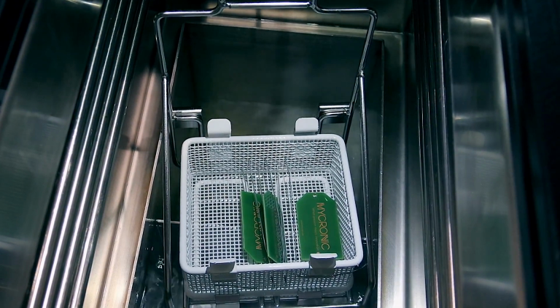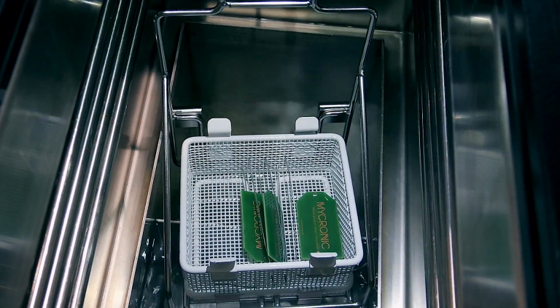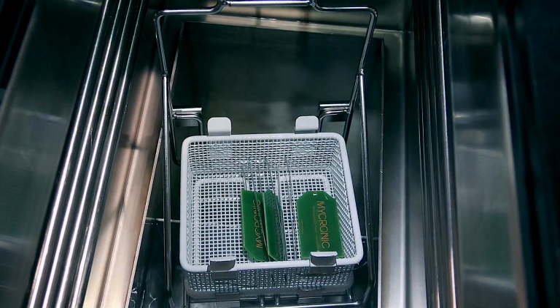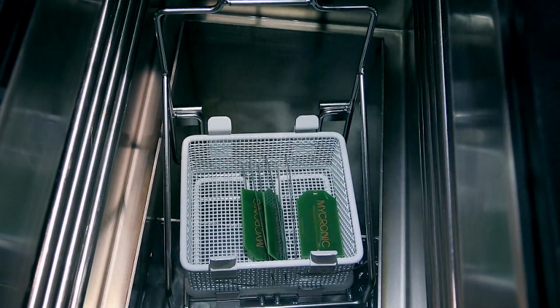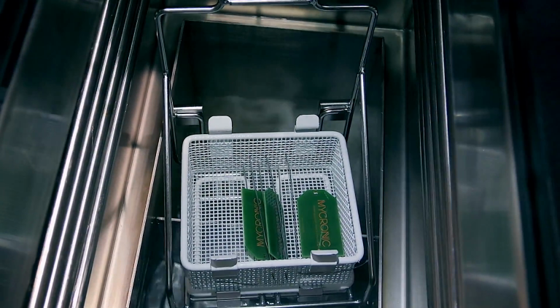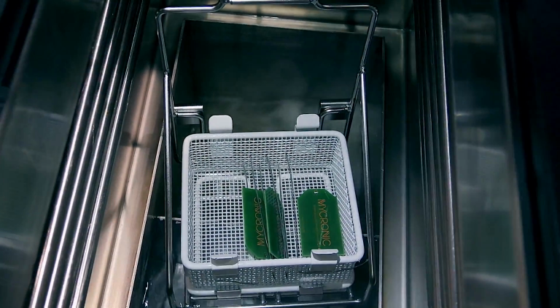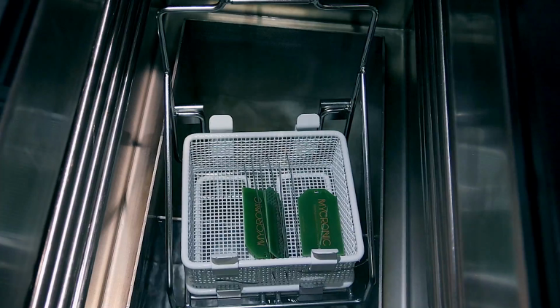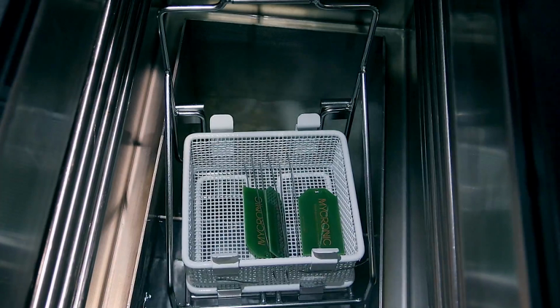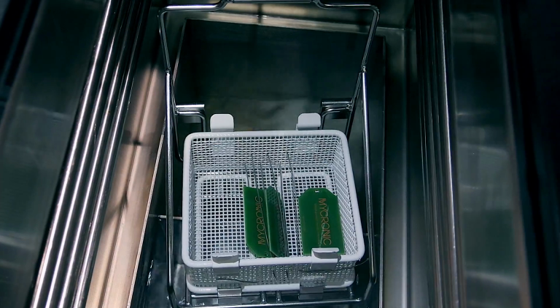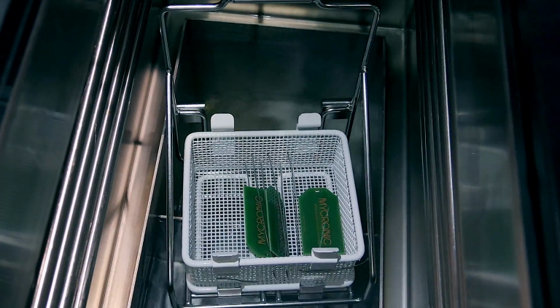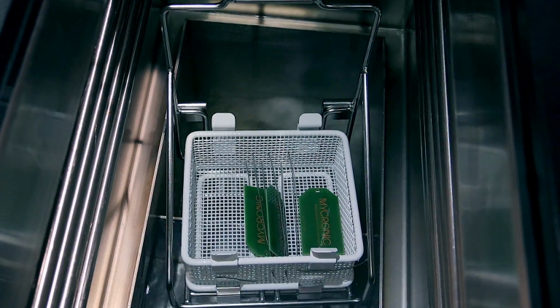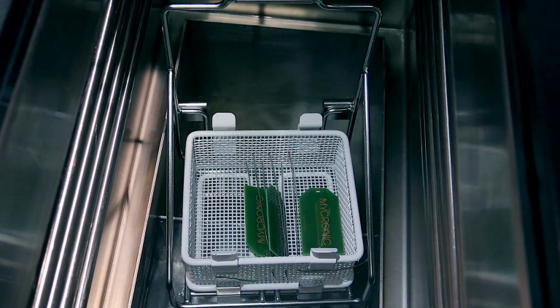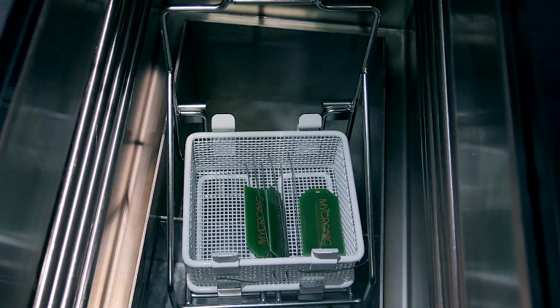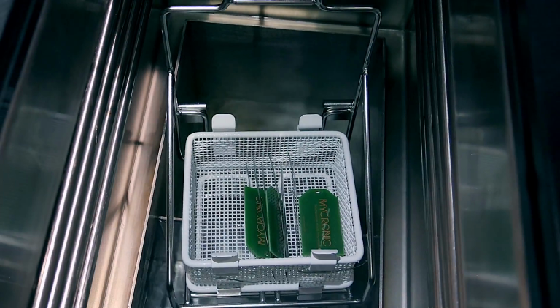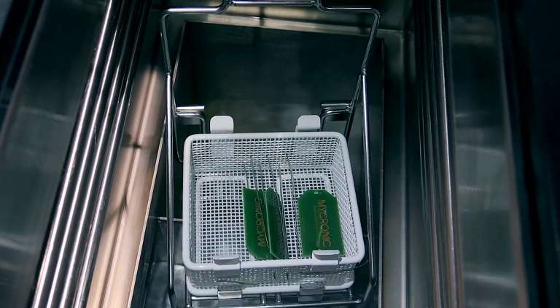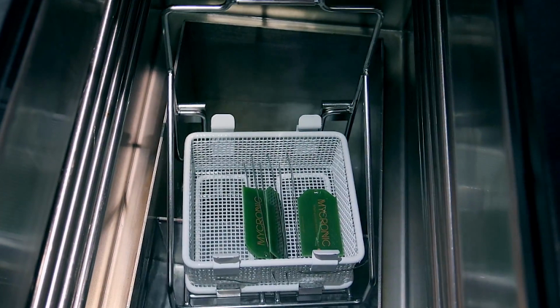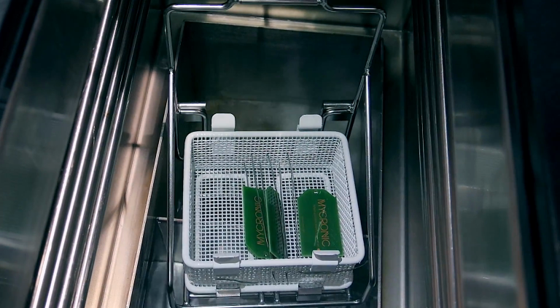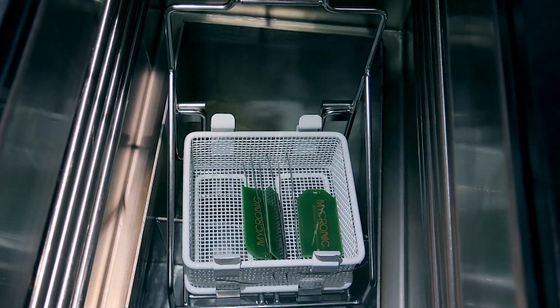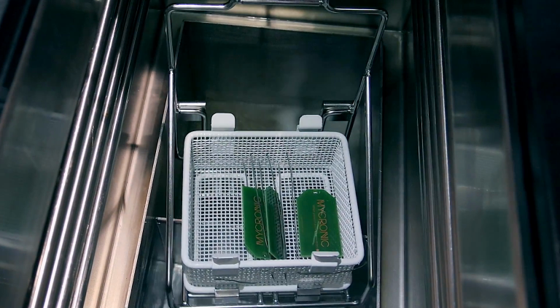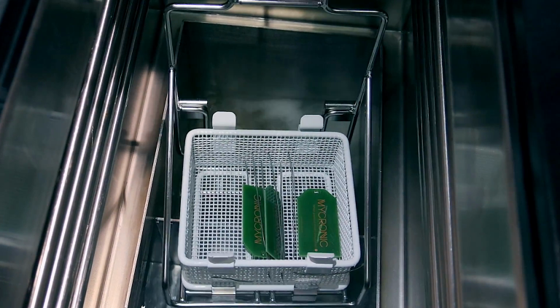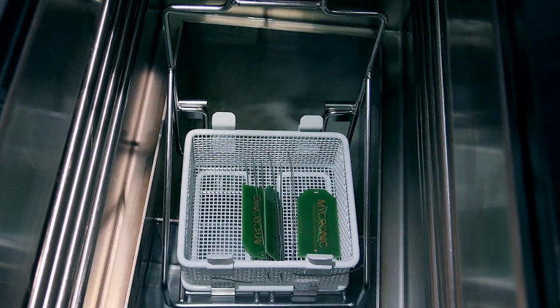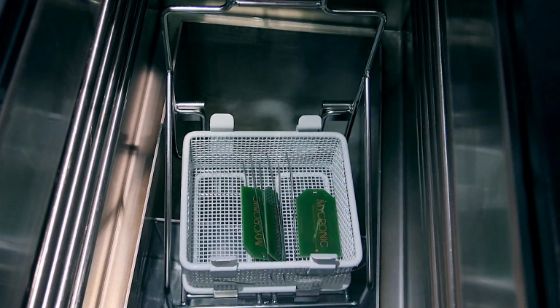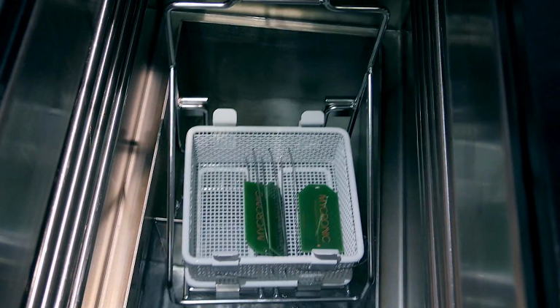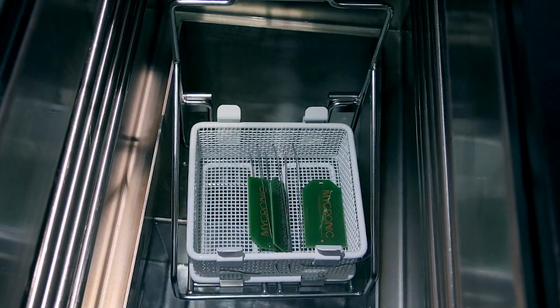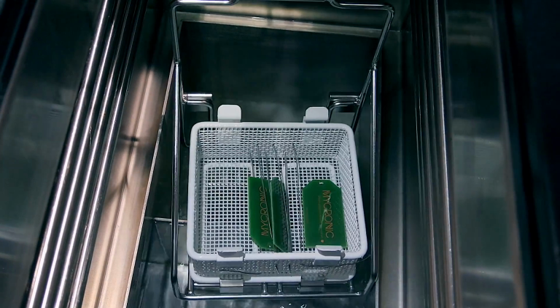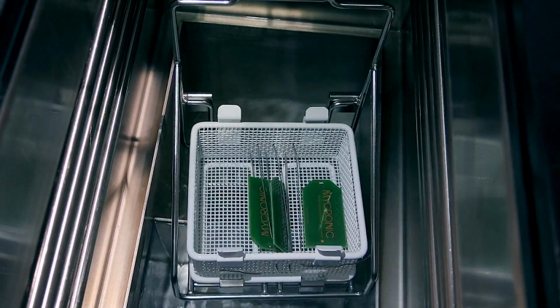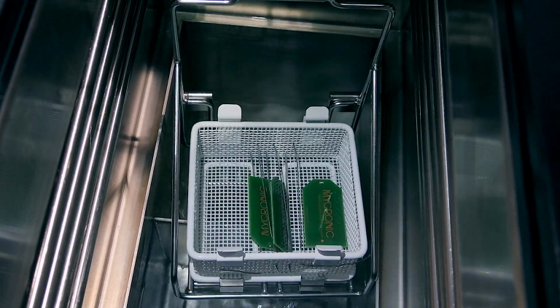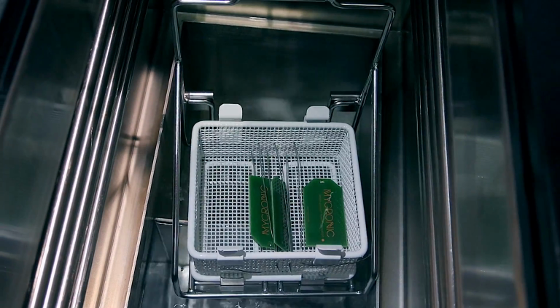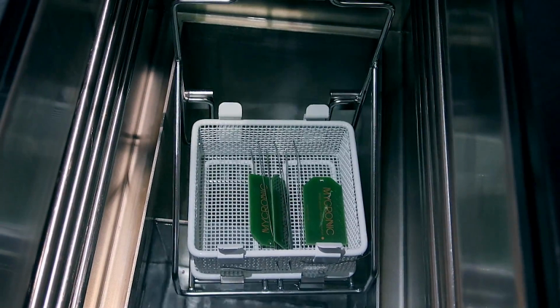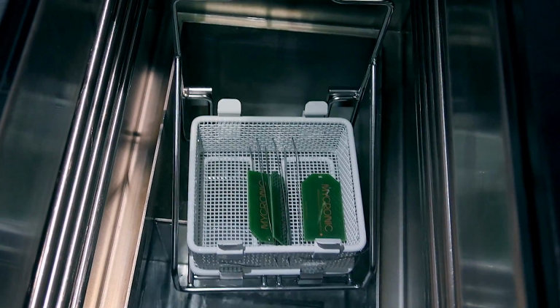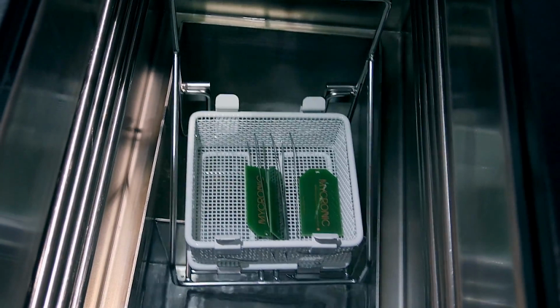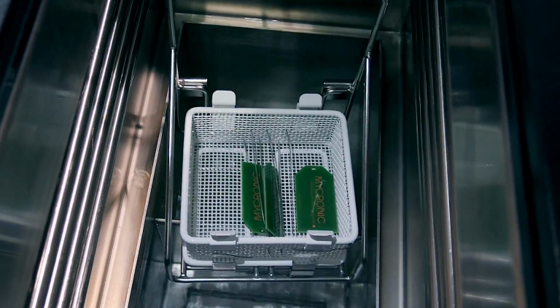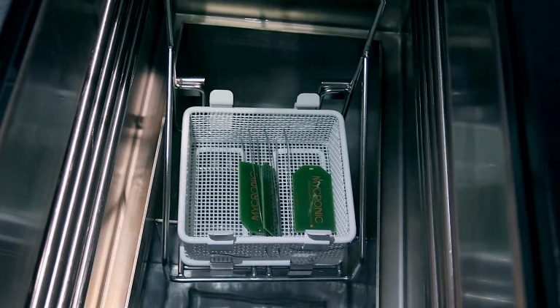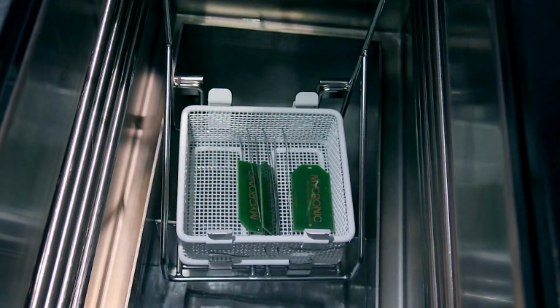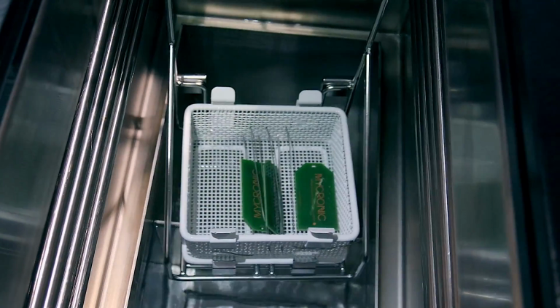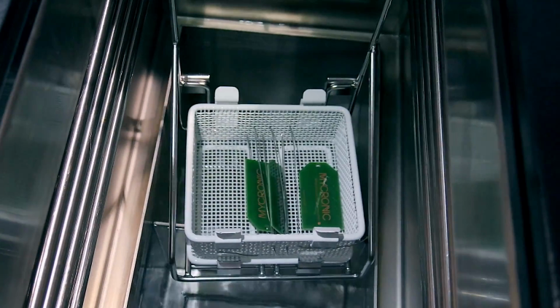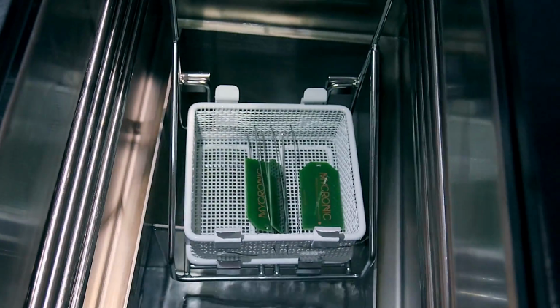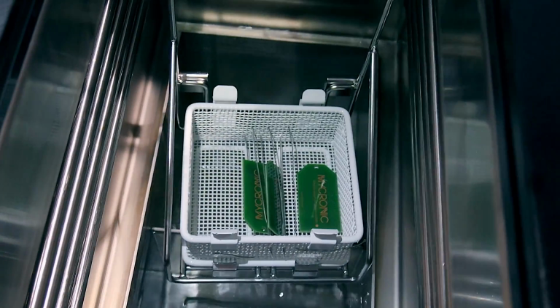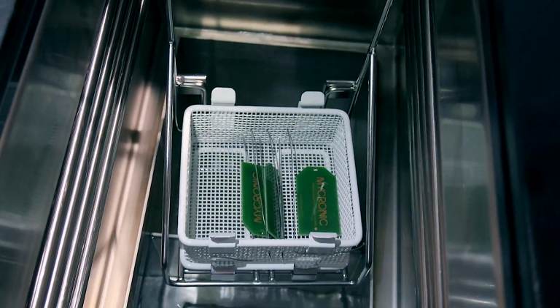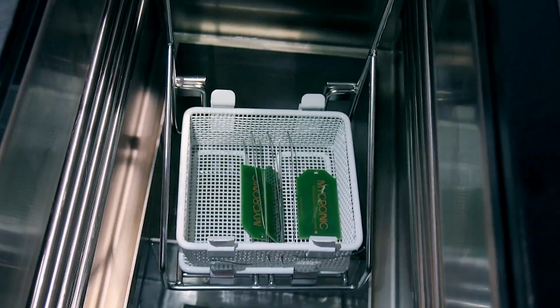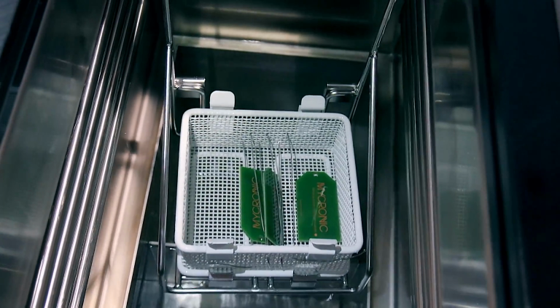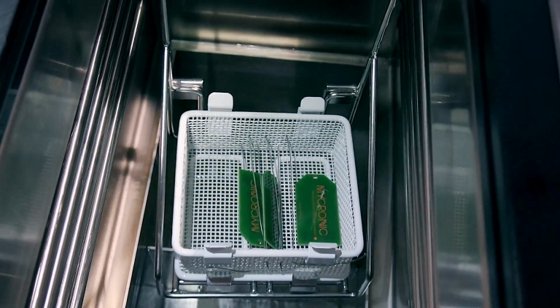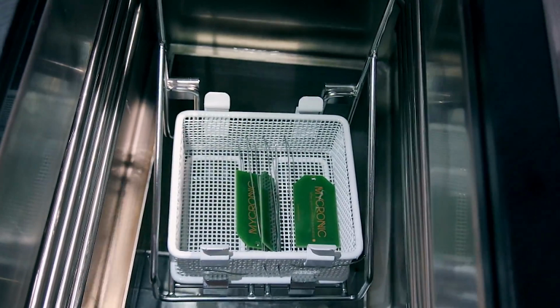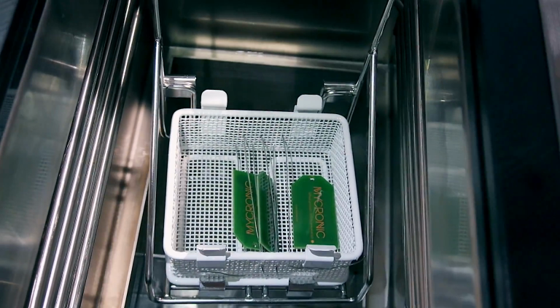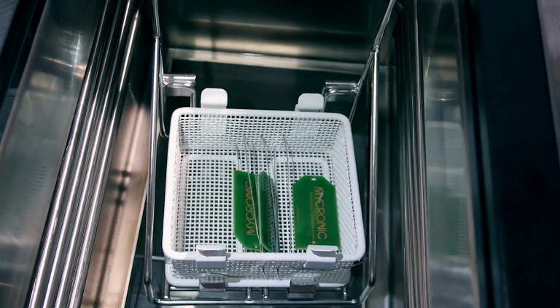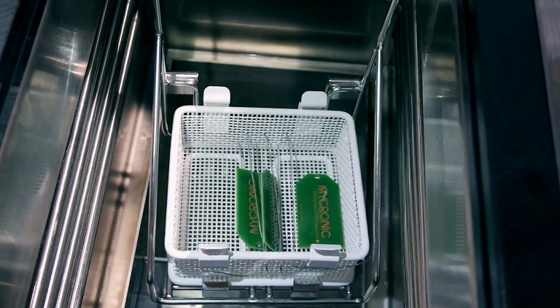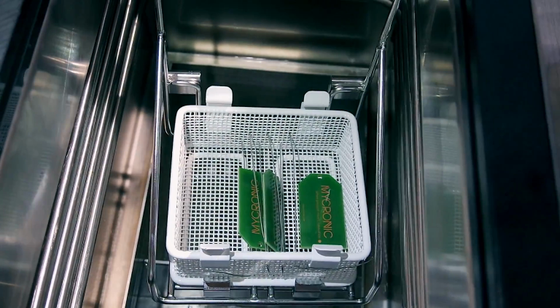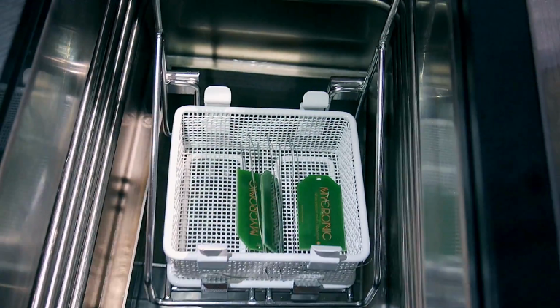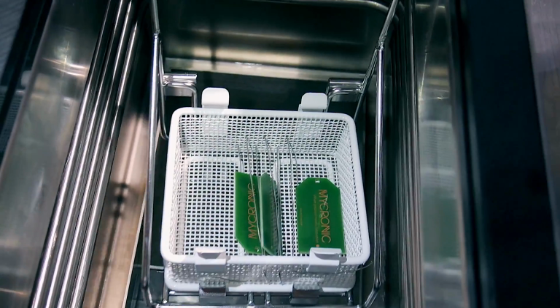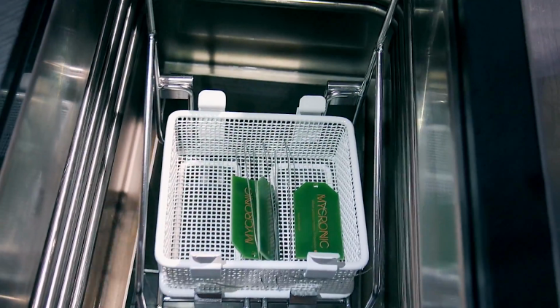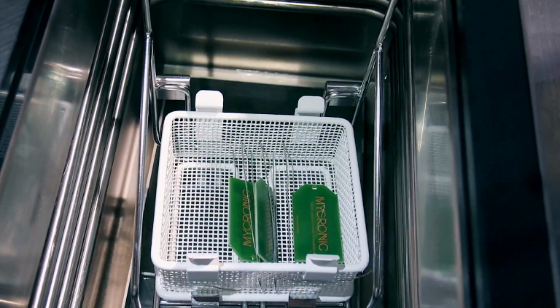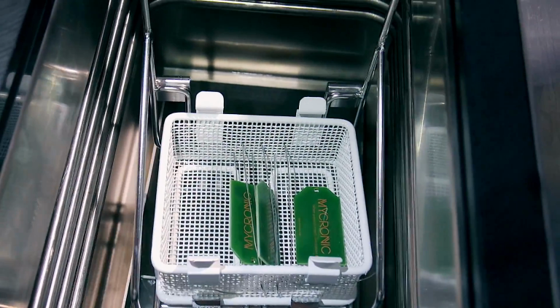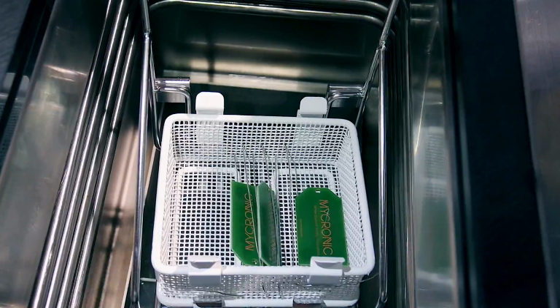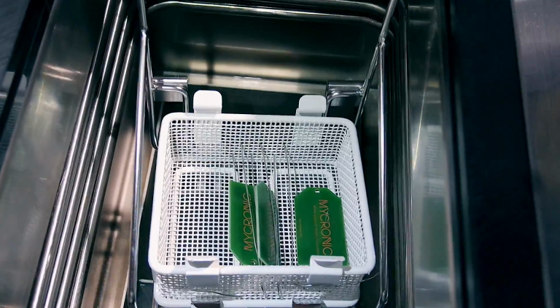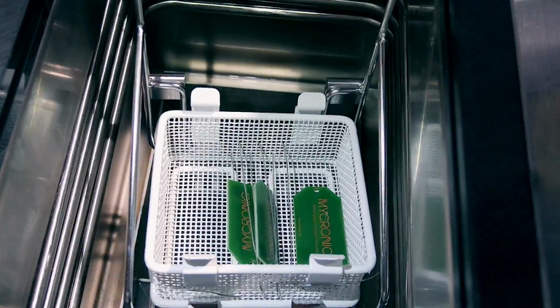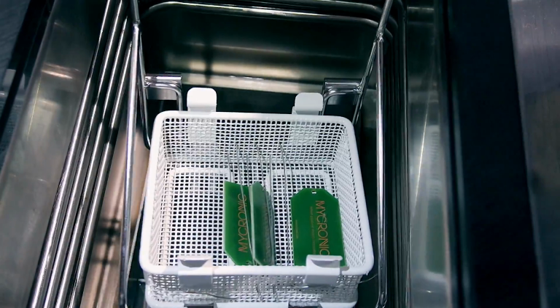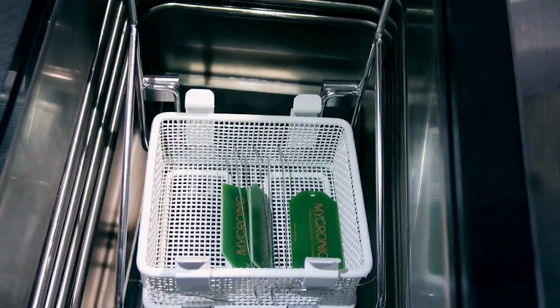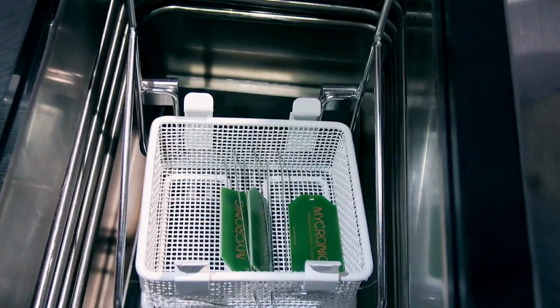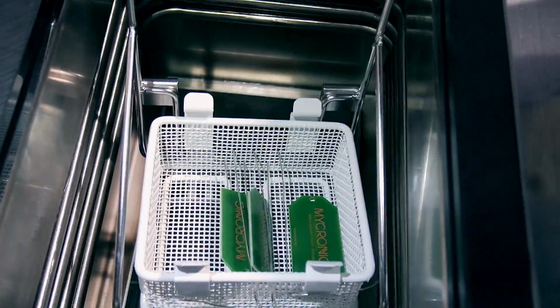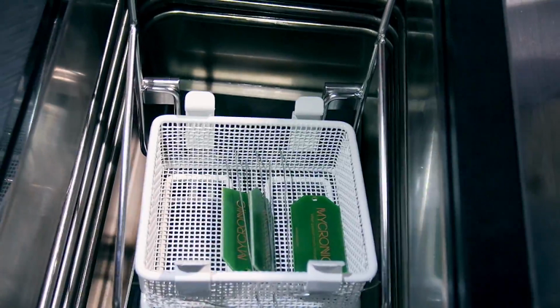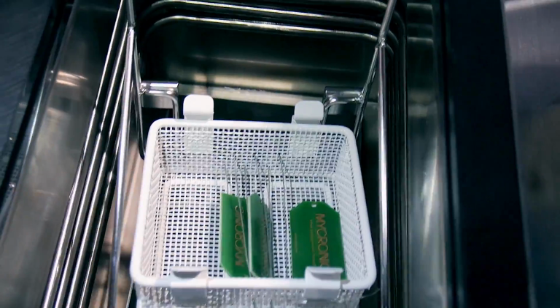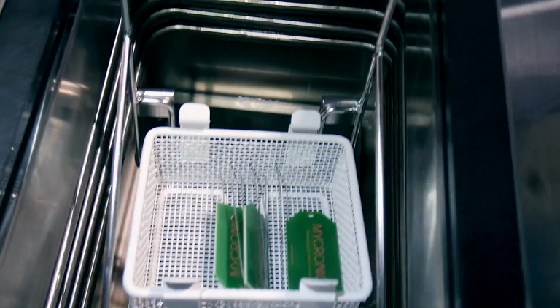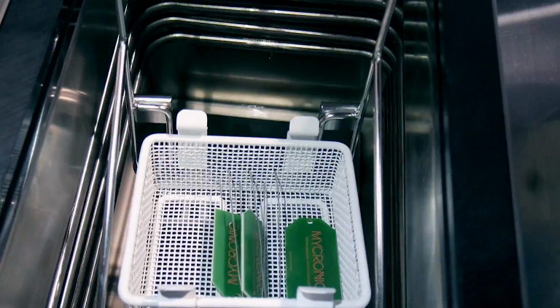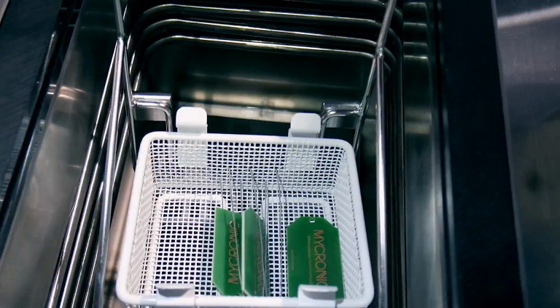From now, the rinse — I'm coming to the vapor phase. And from the vapor phase, the boards are drying.